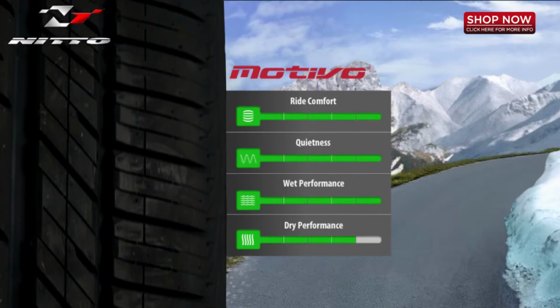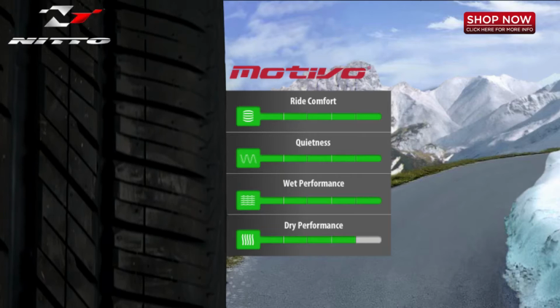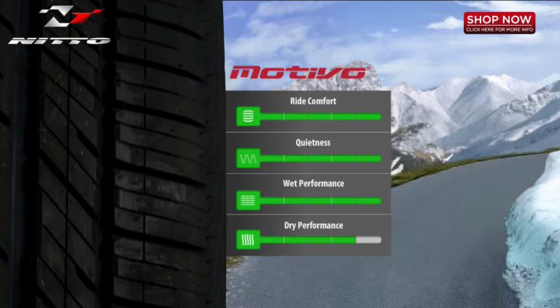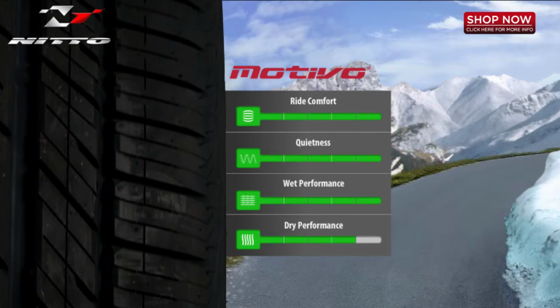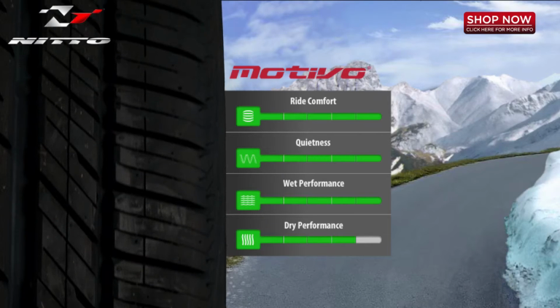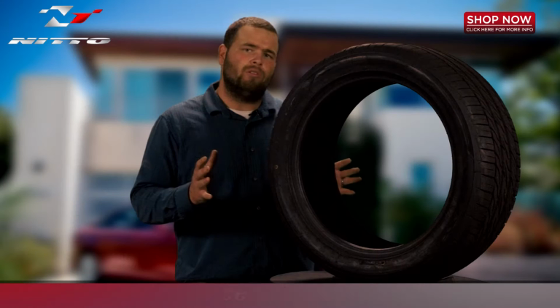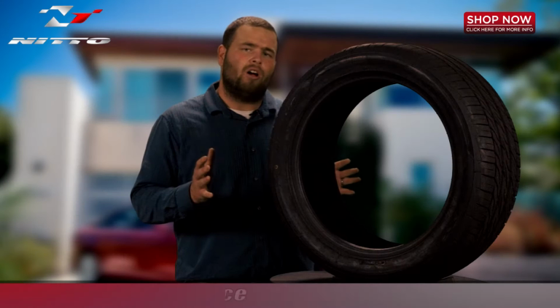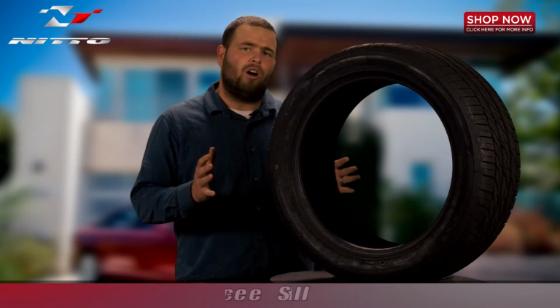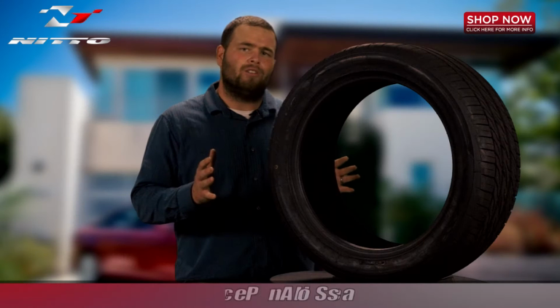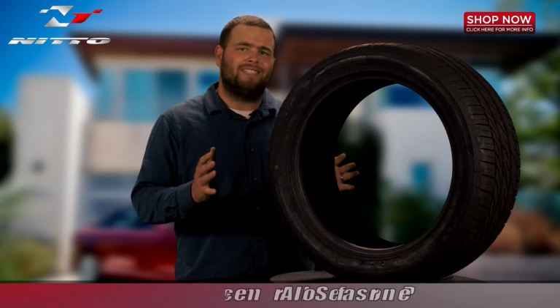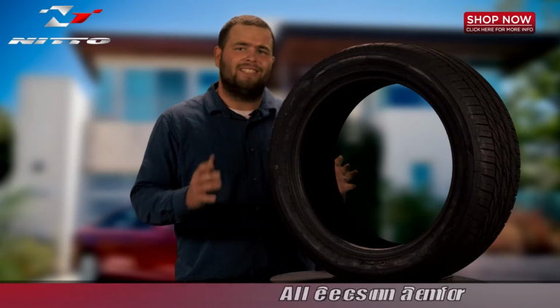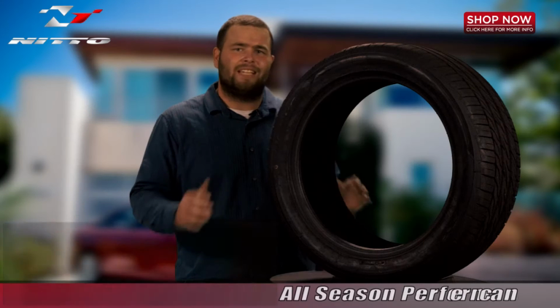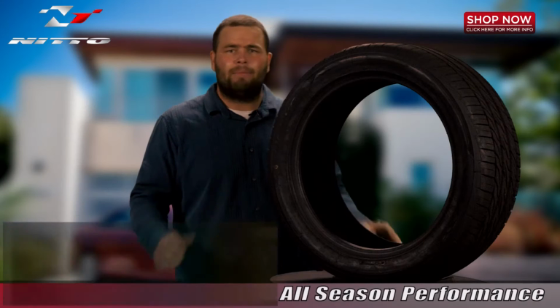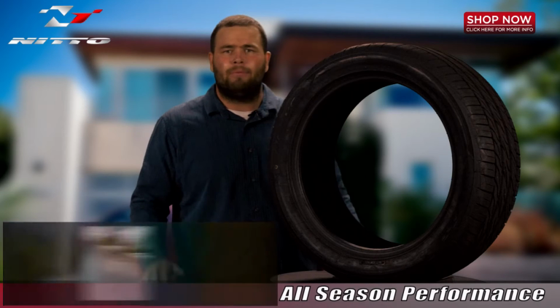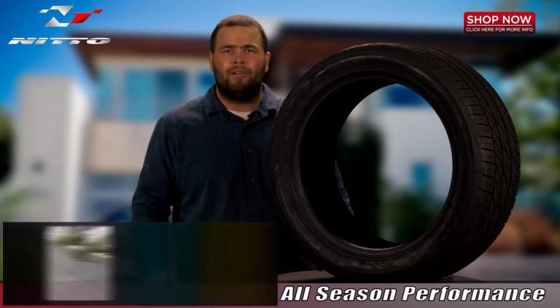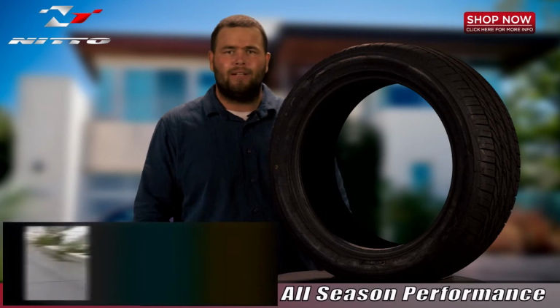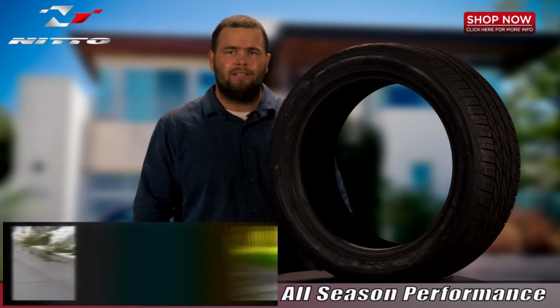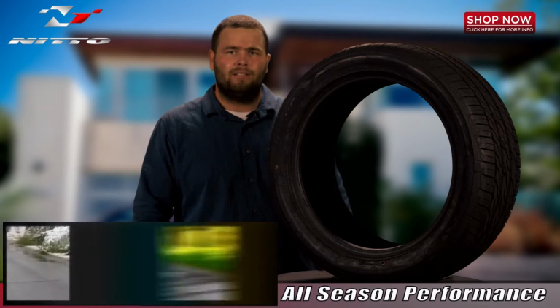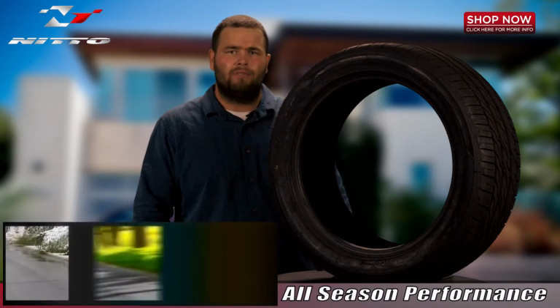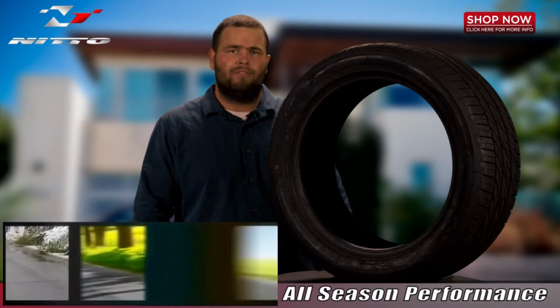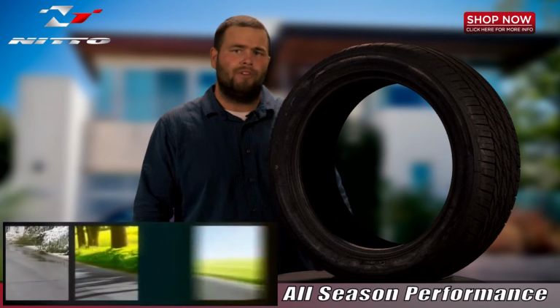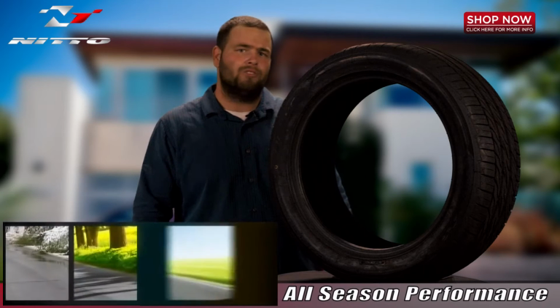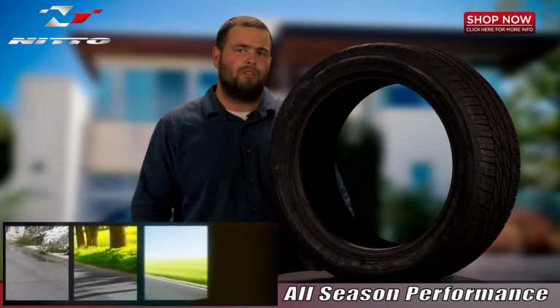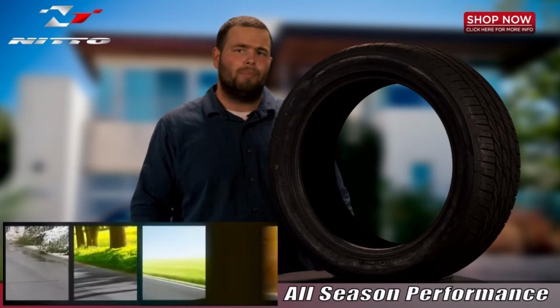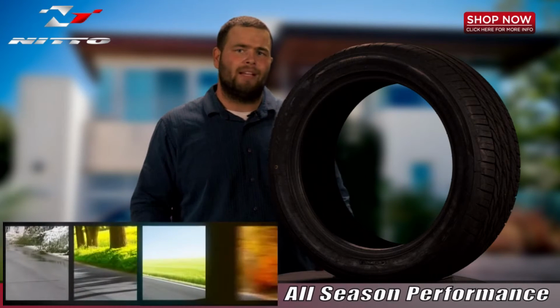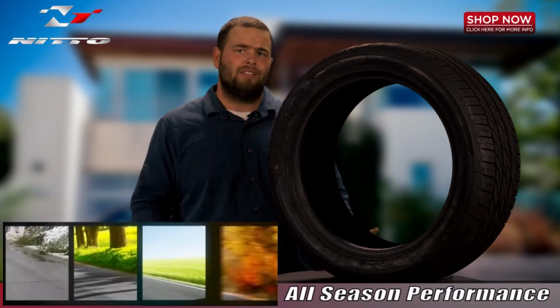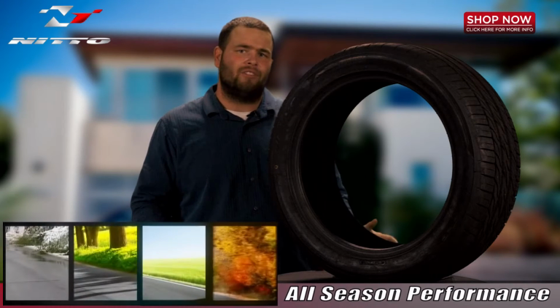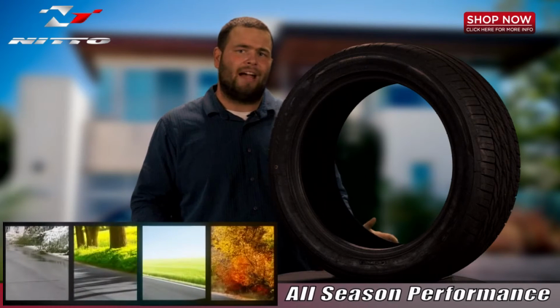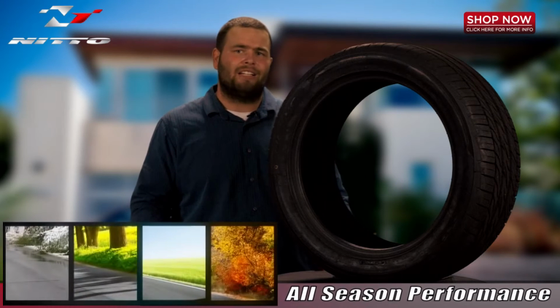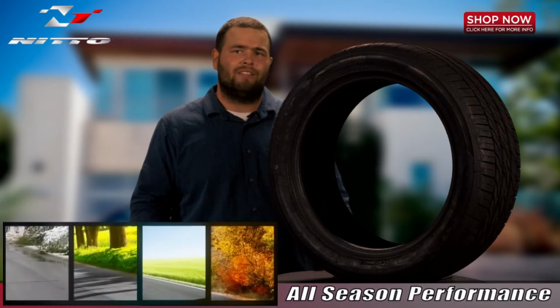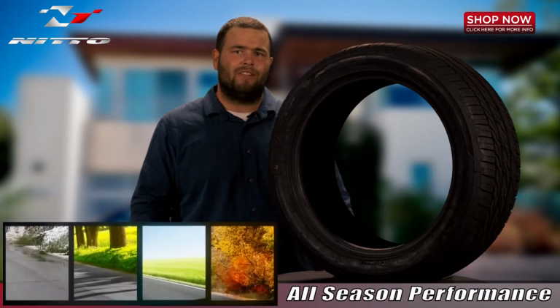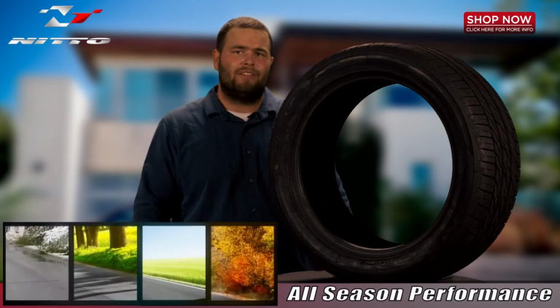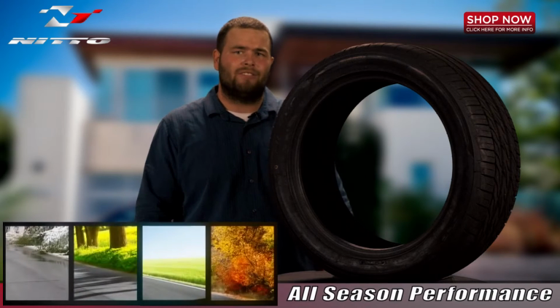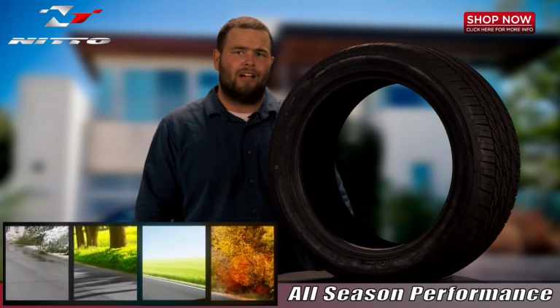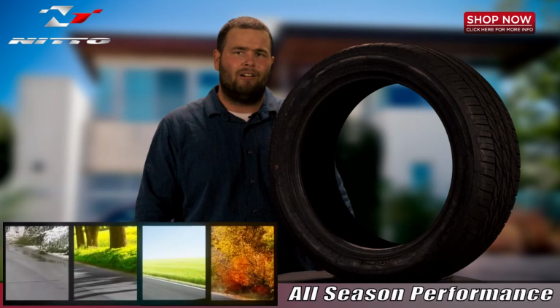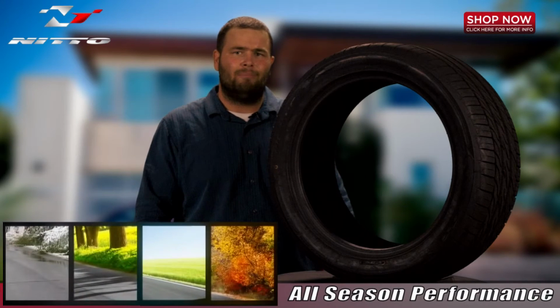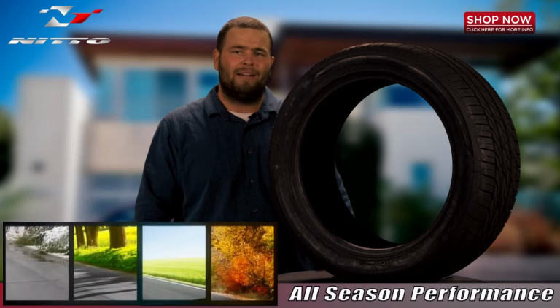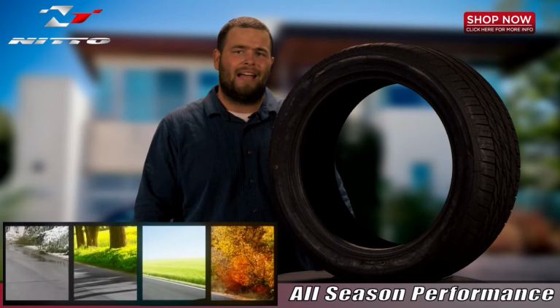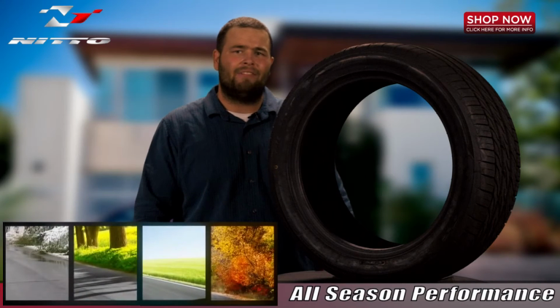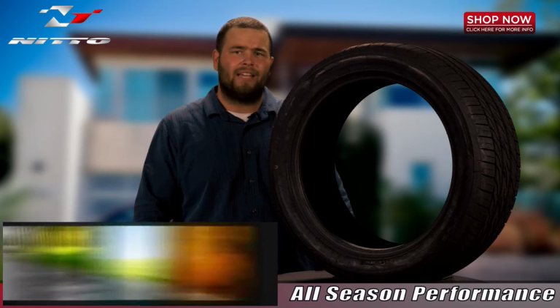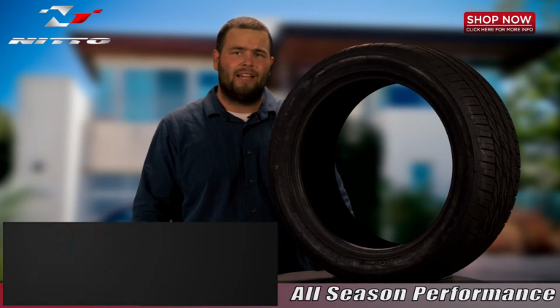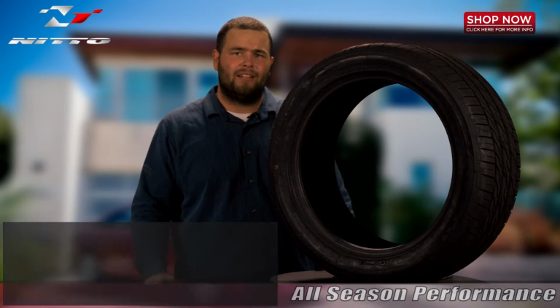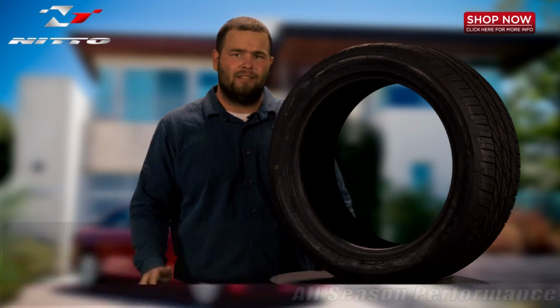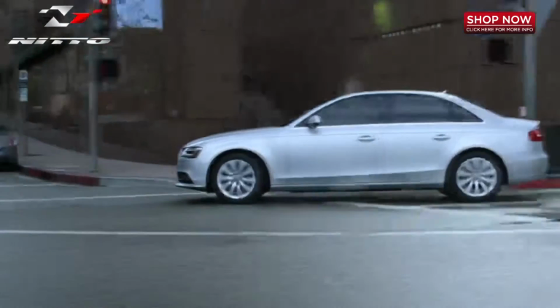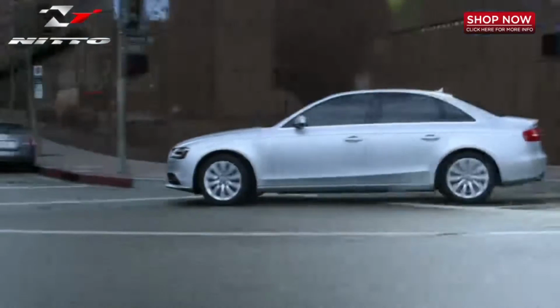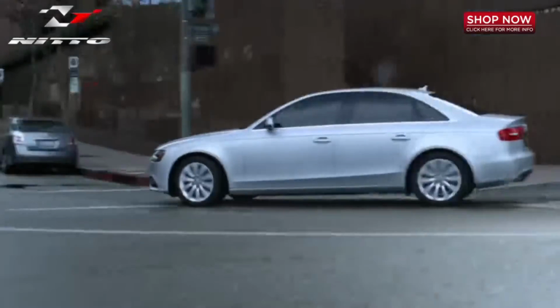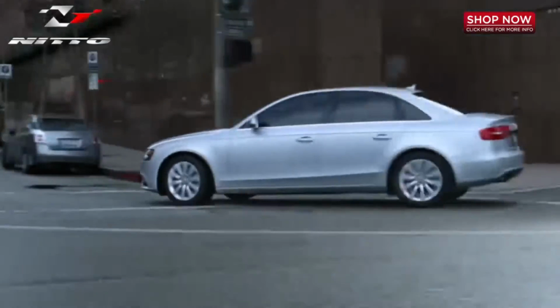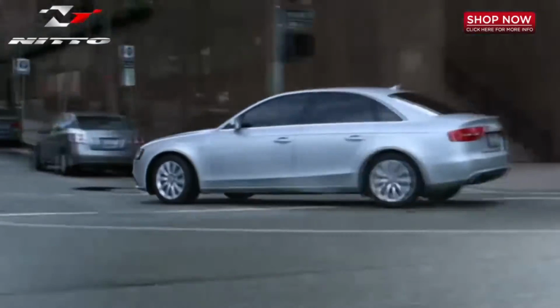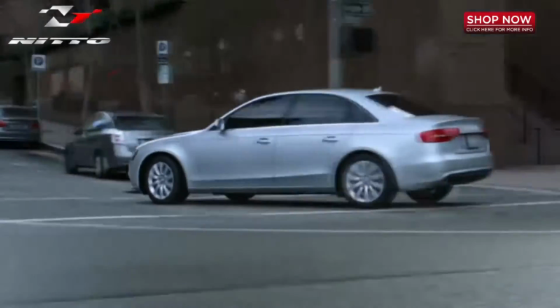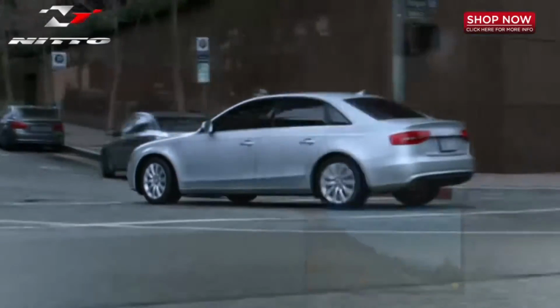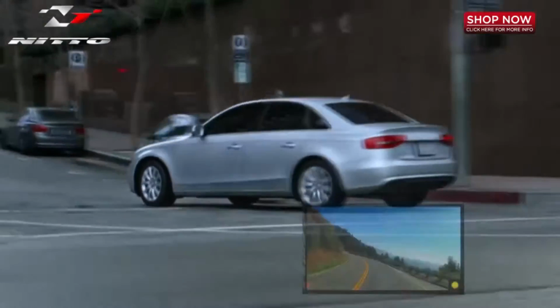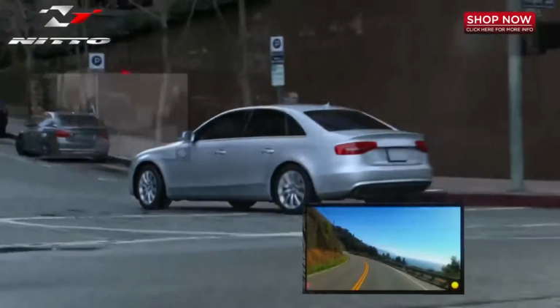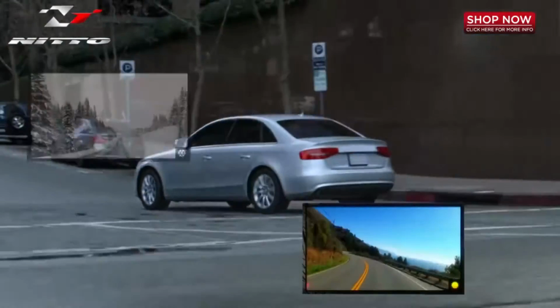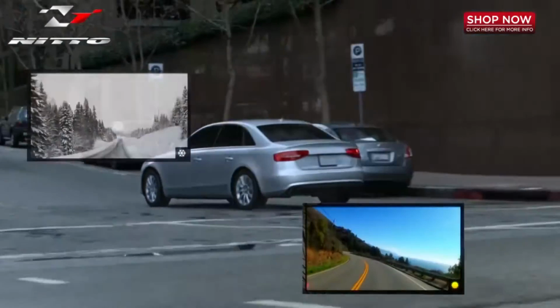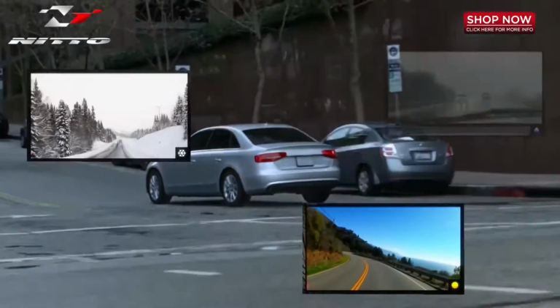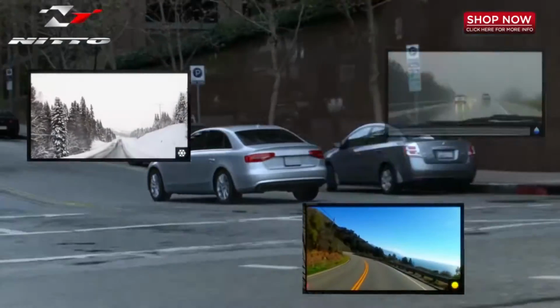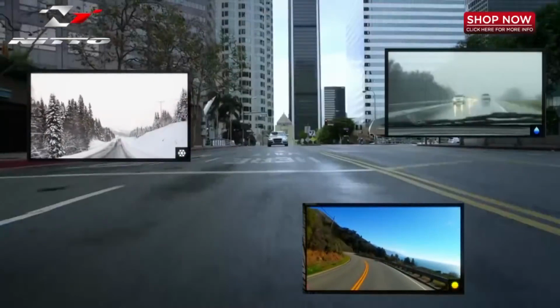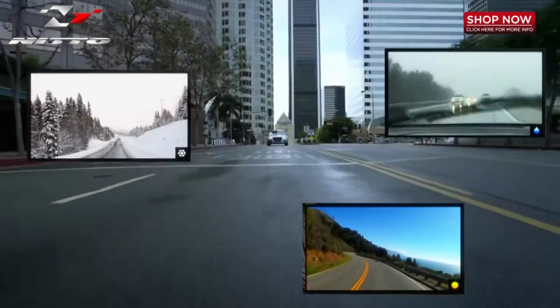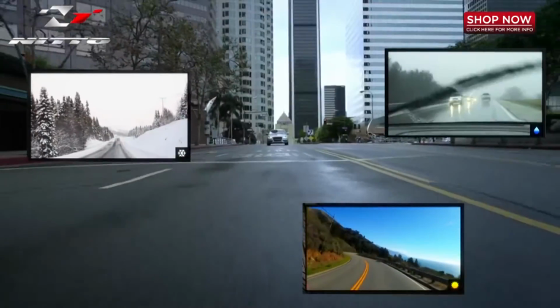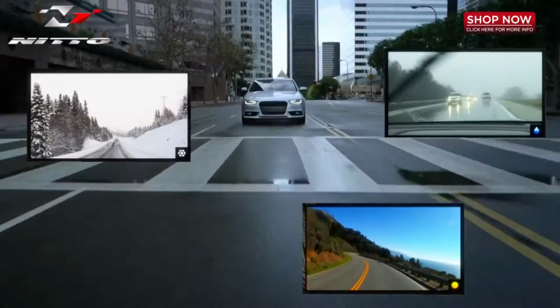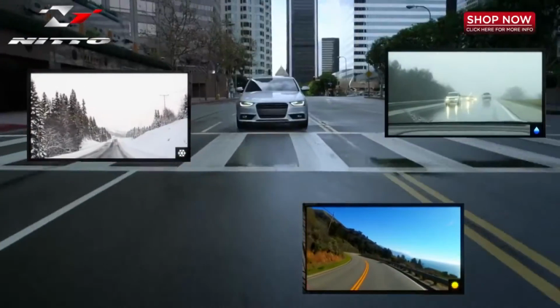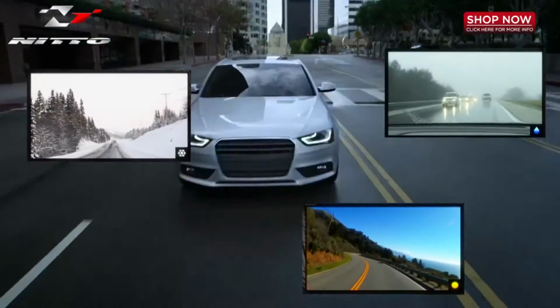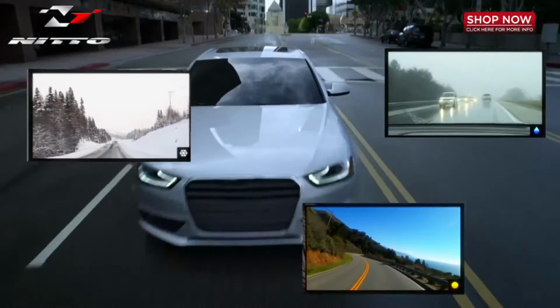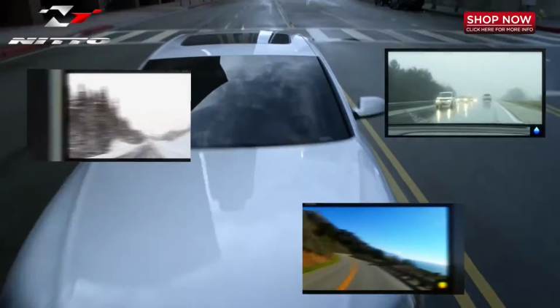The Motivo's all season capabilities fulfill the demands of your active lifestyle by navigating your safety throughout challenging road and weather conditions.